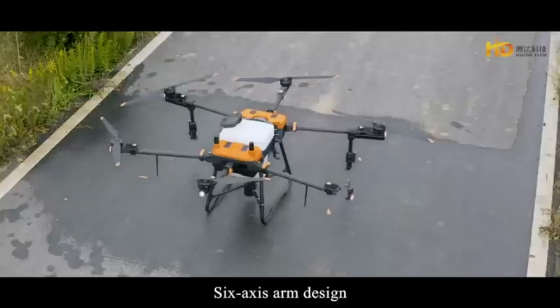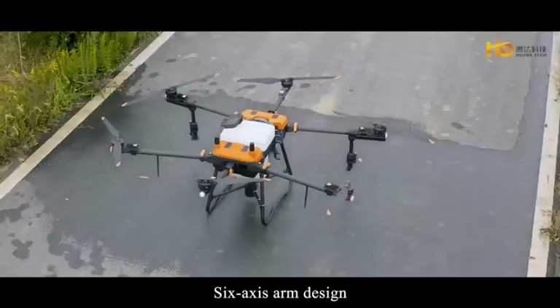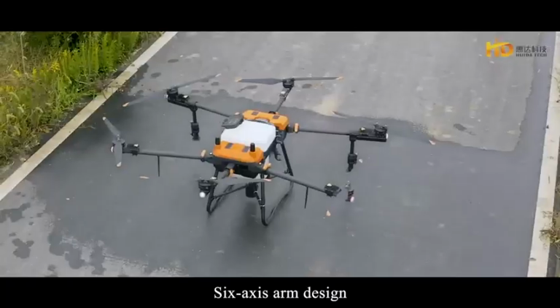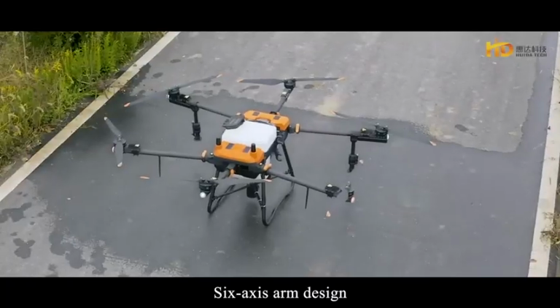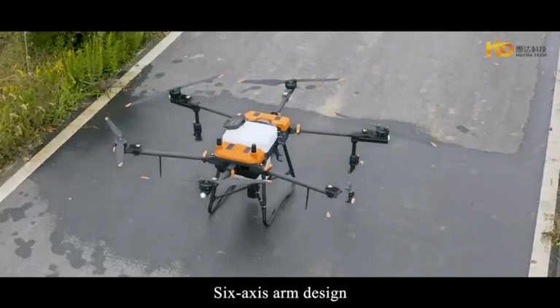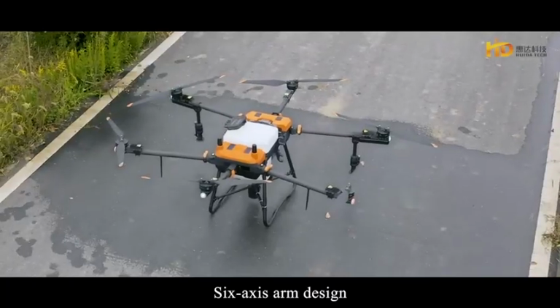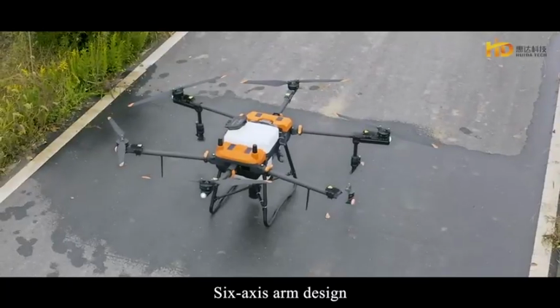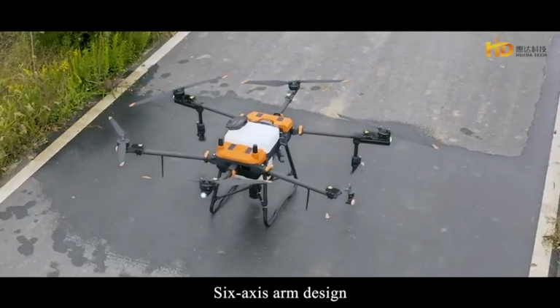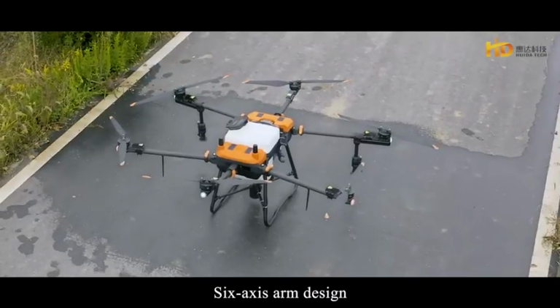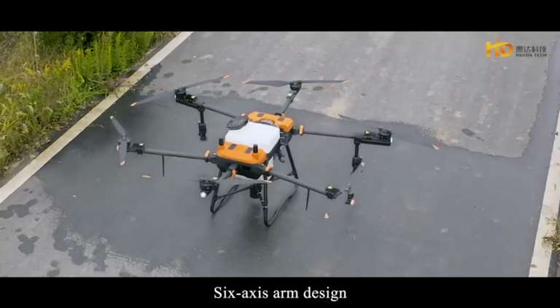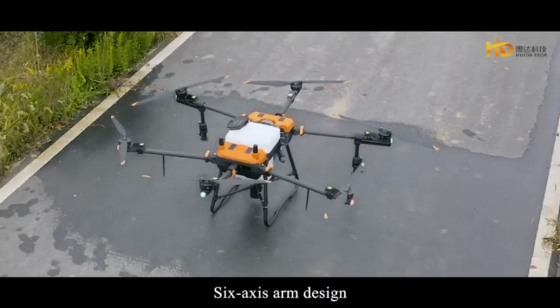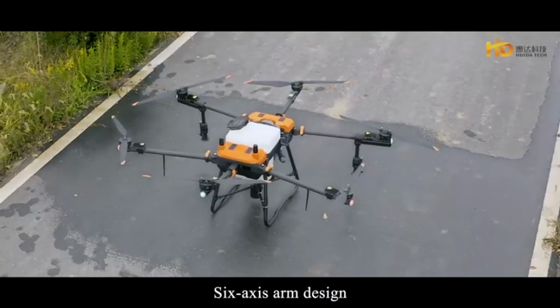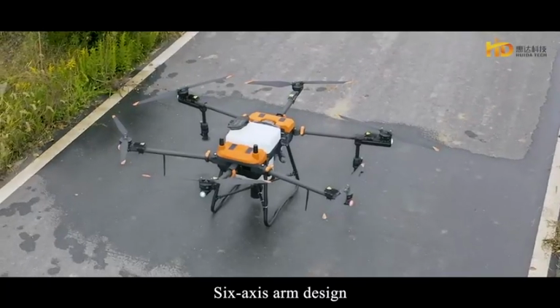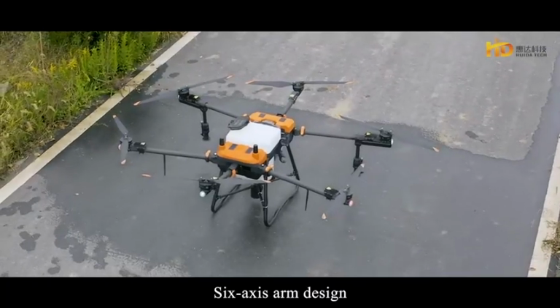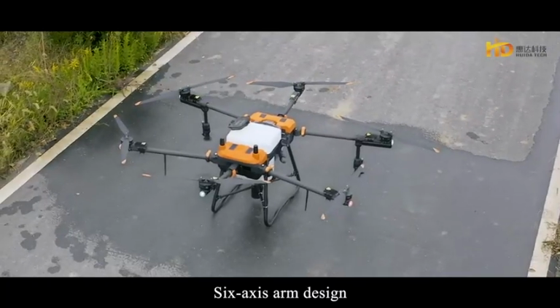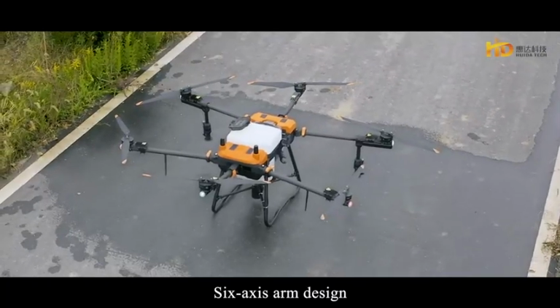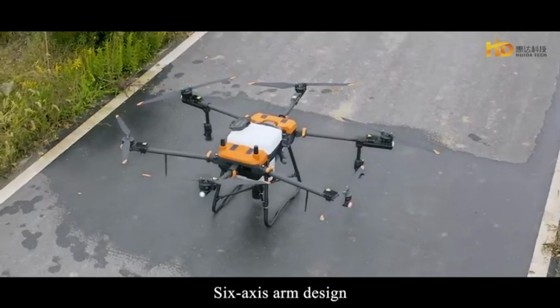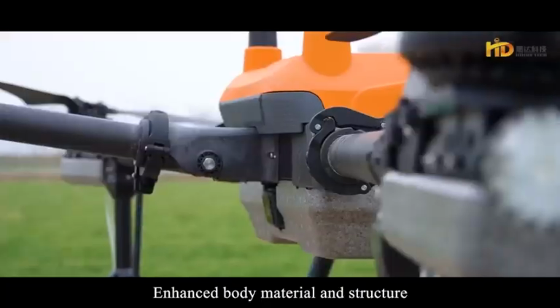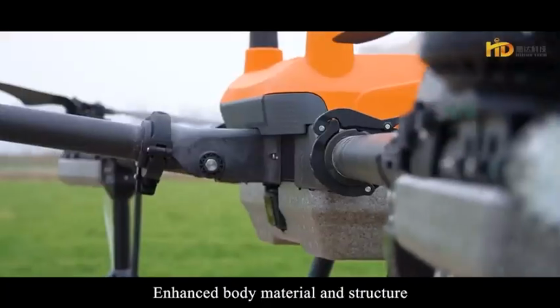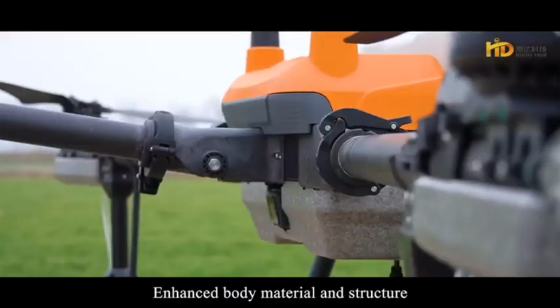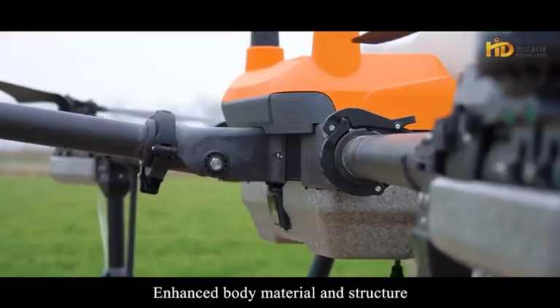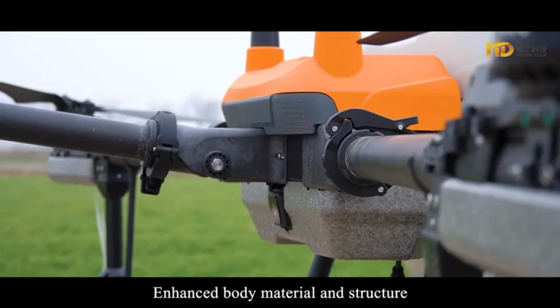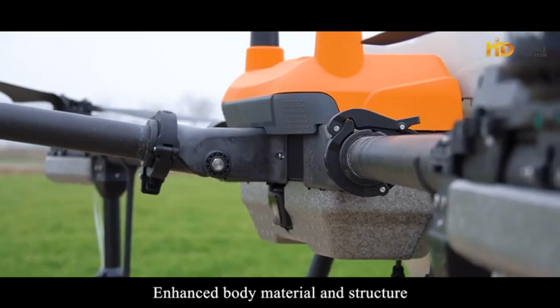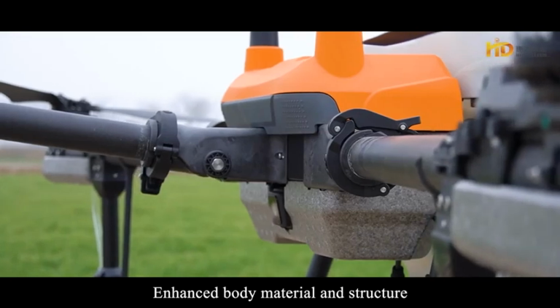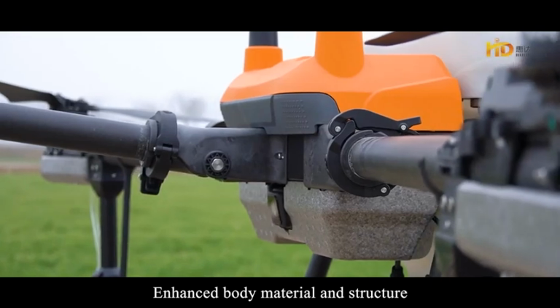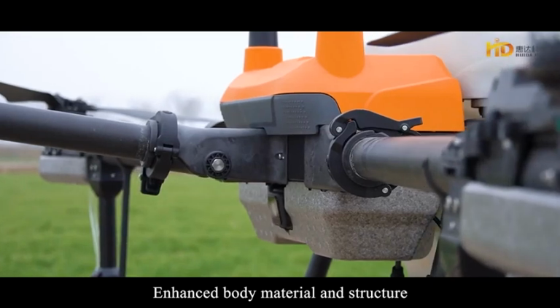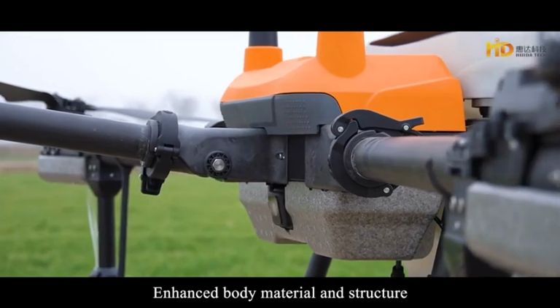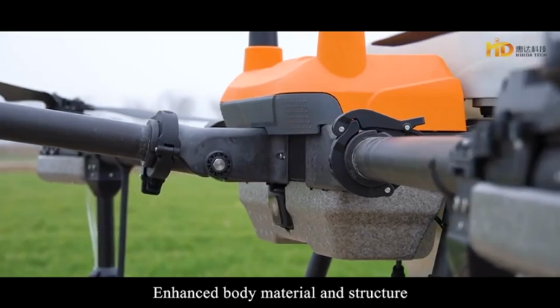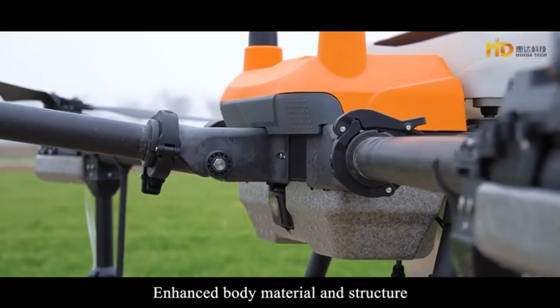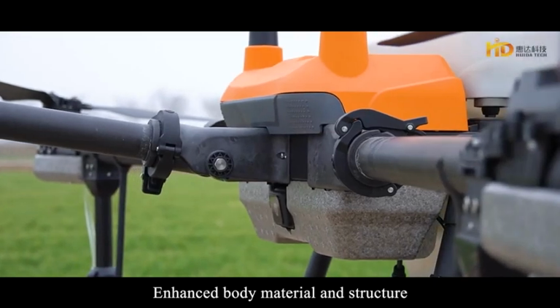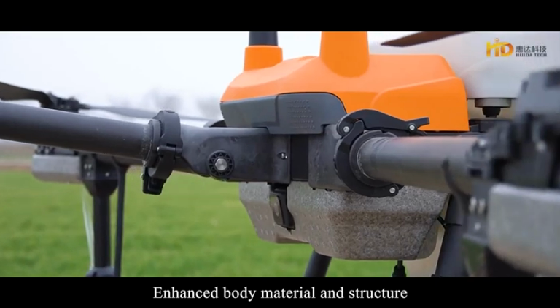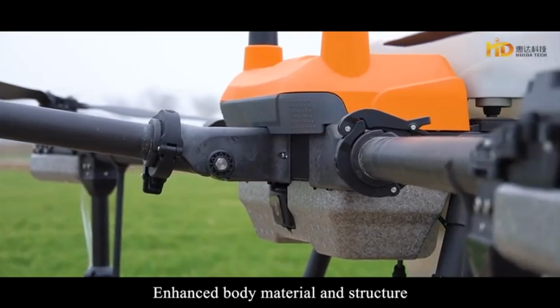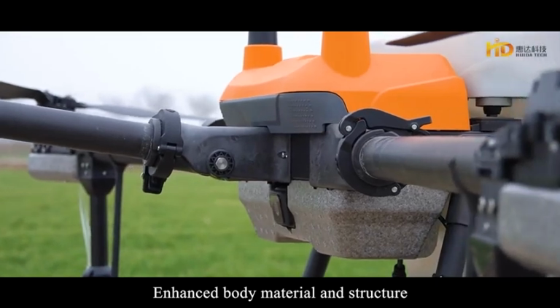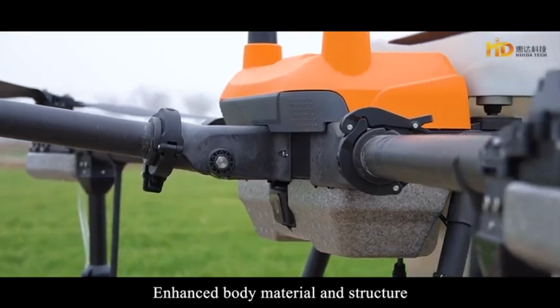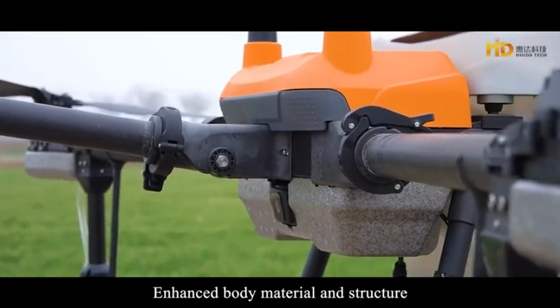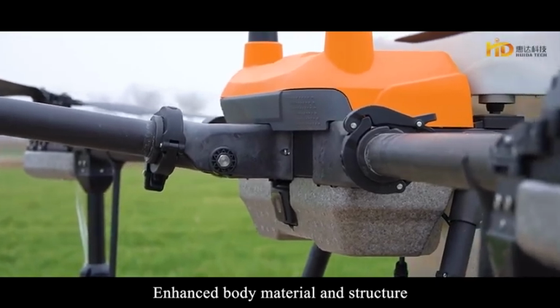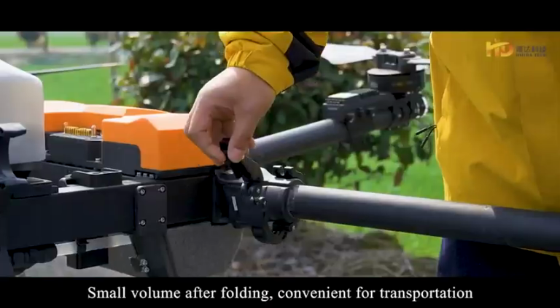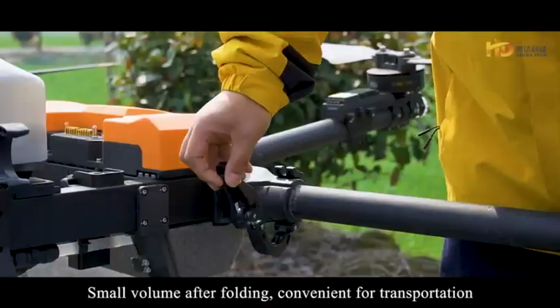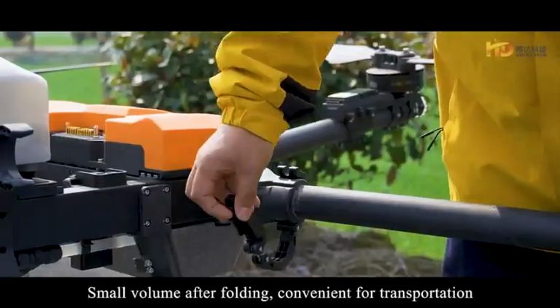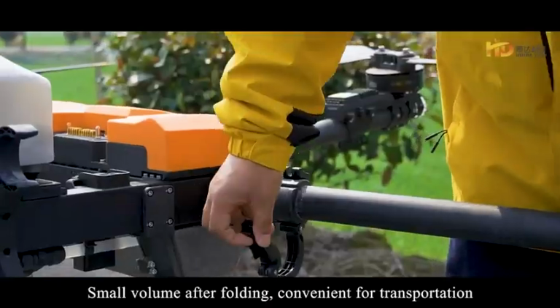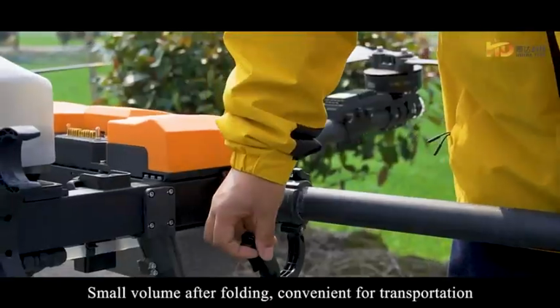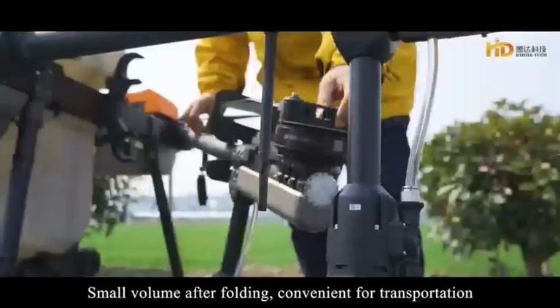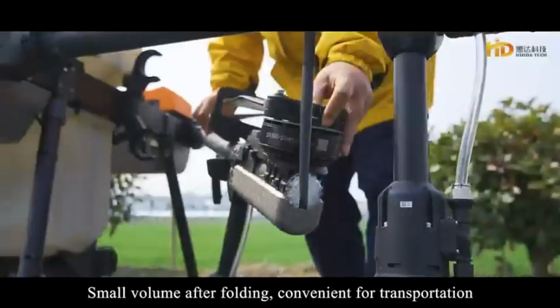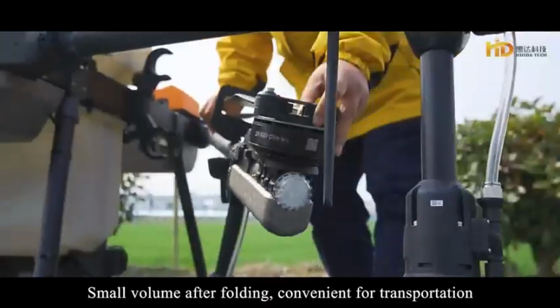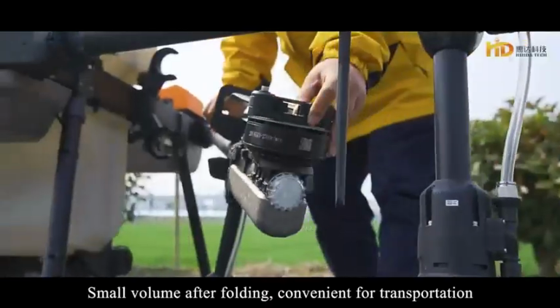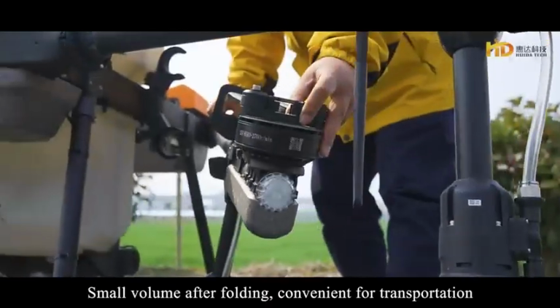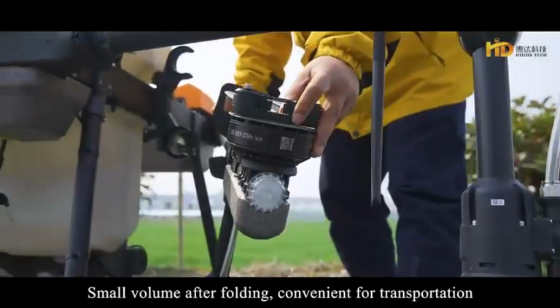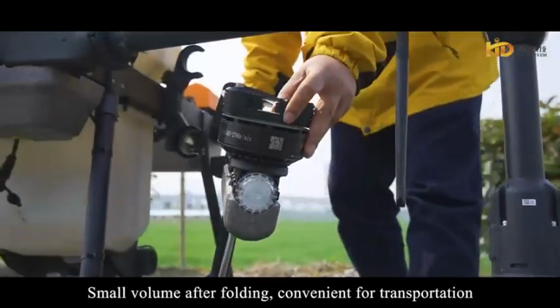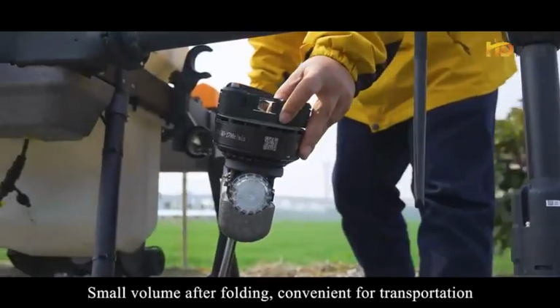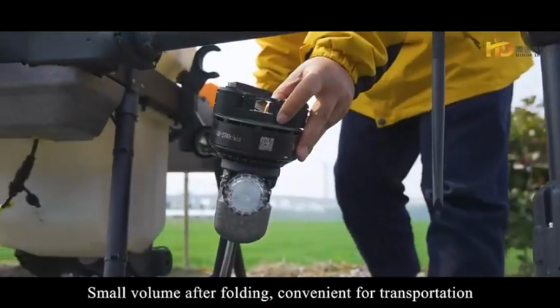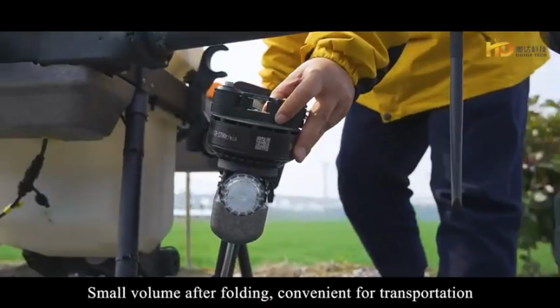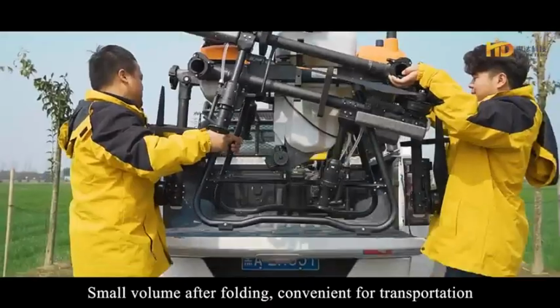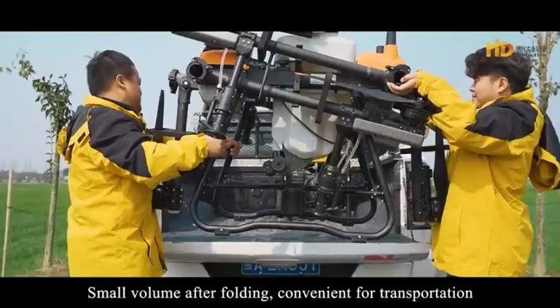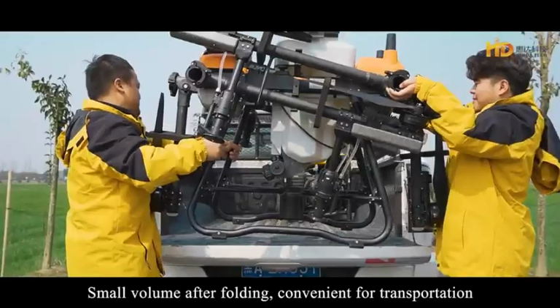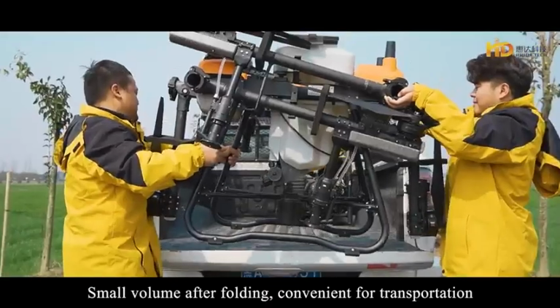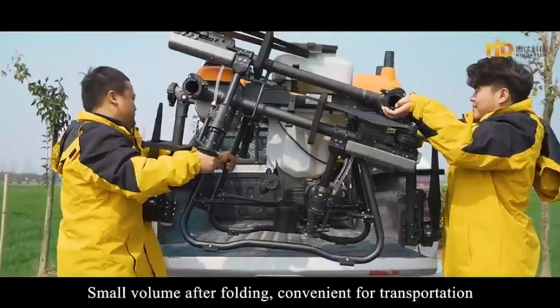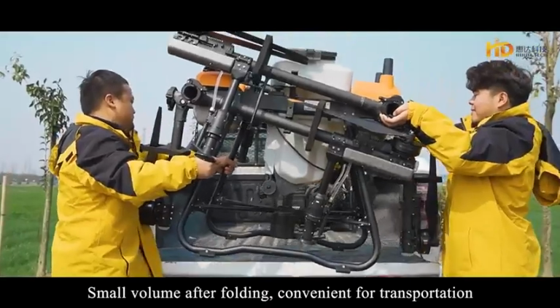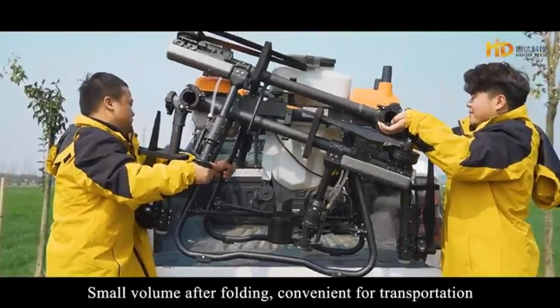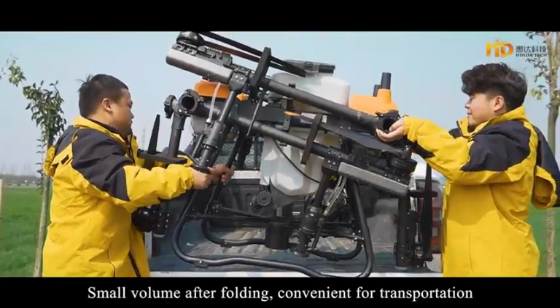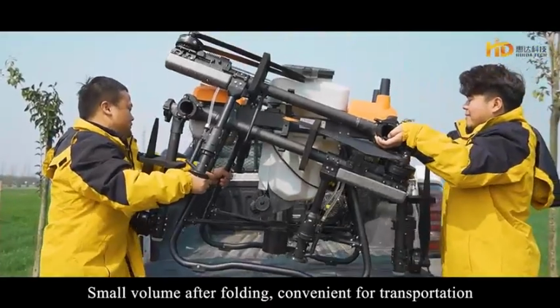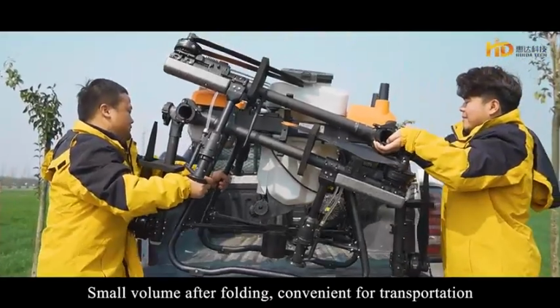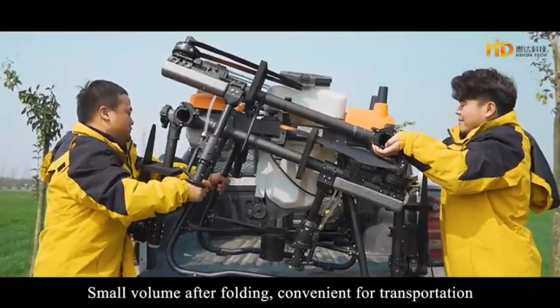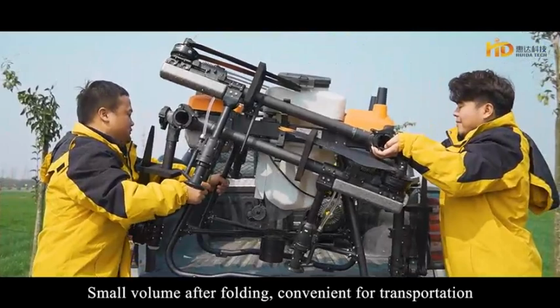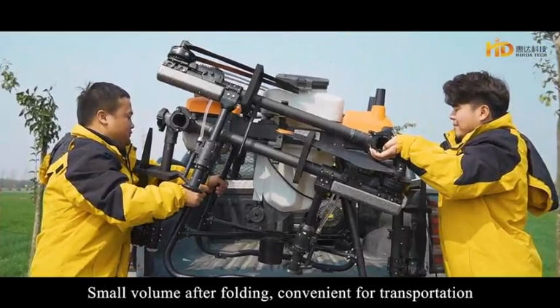The 6-axis arm design features enhanced body material and structure. After folding, the small volume makes it convenient for transportation.